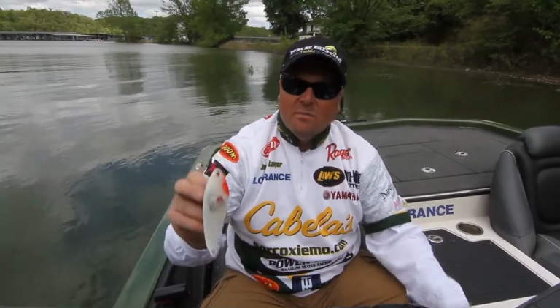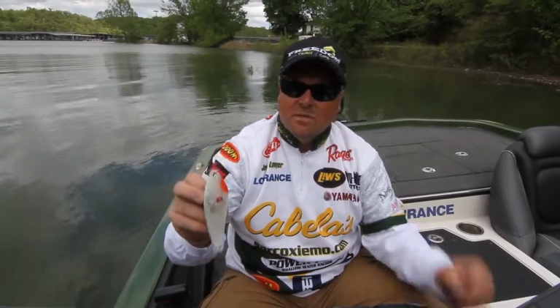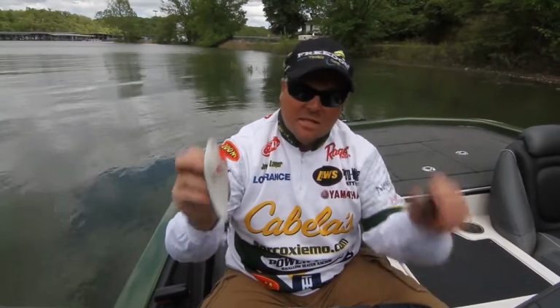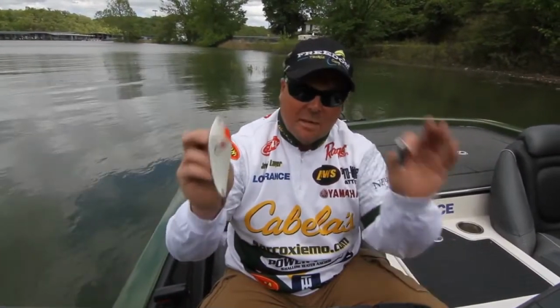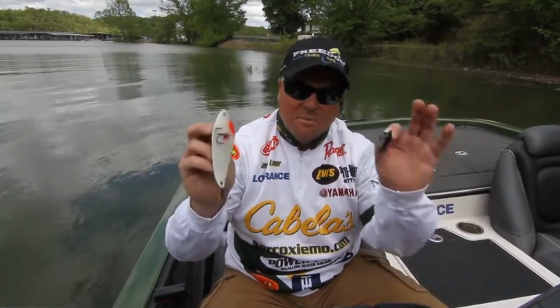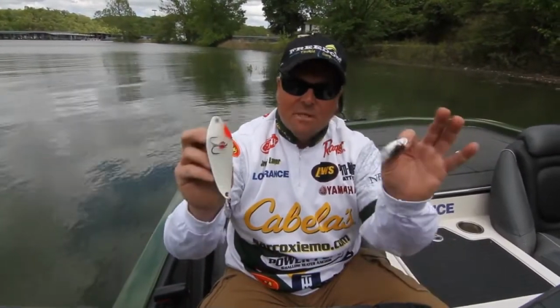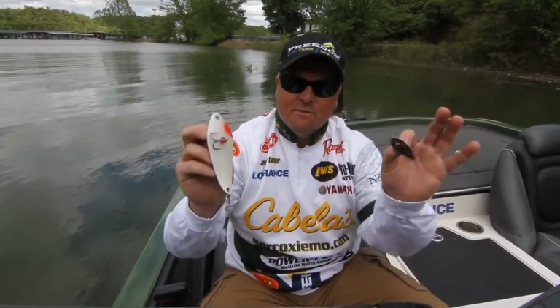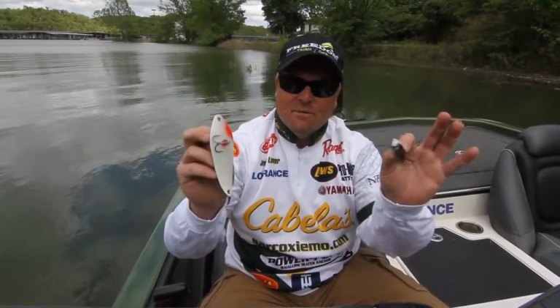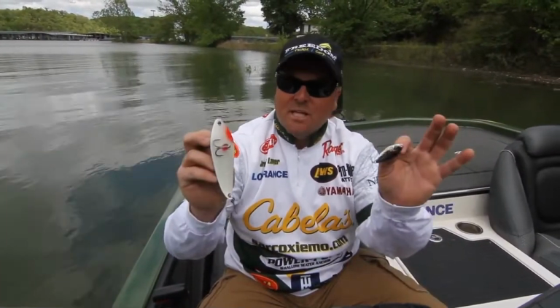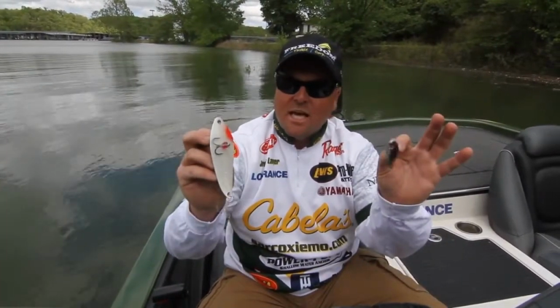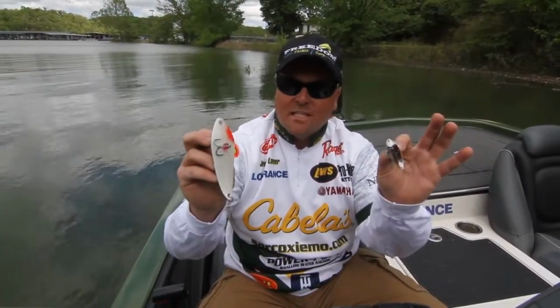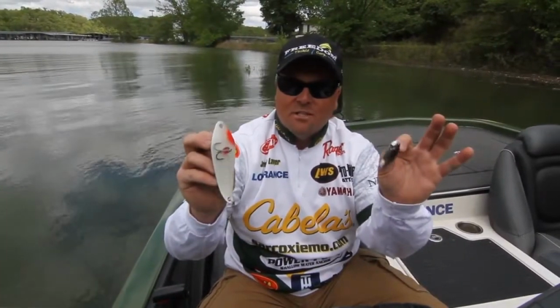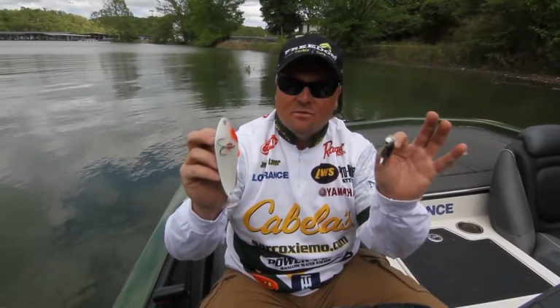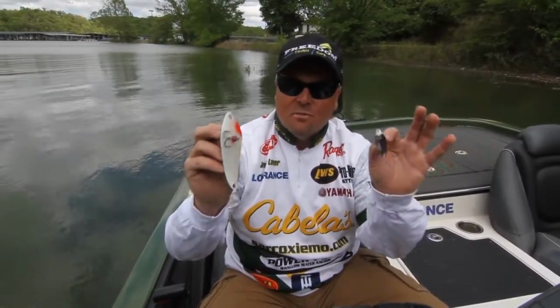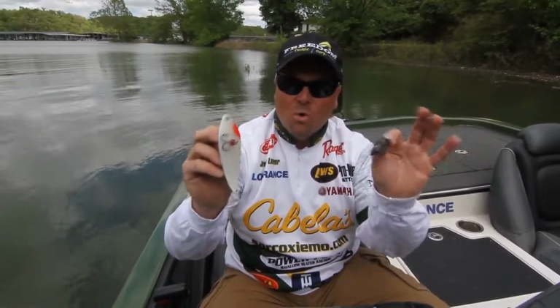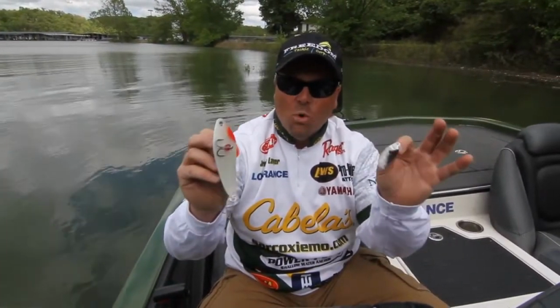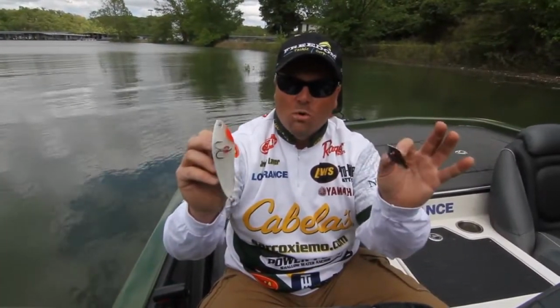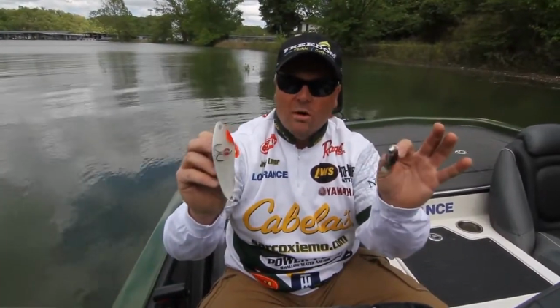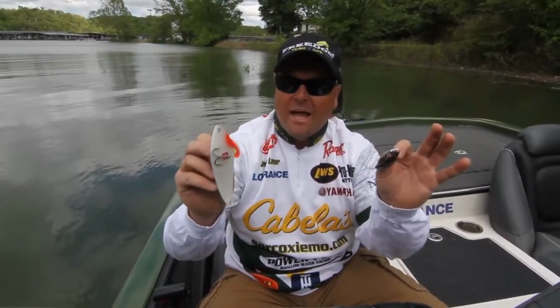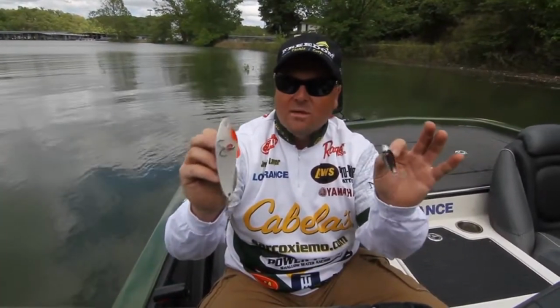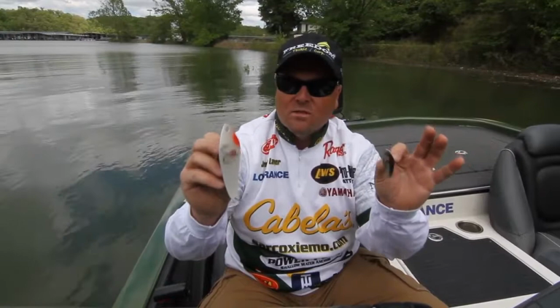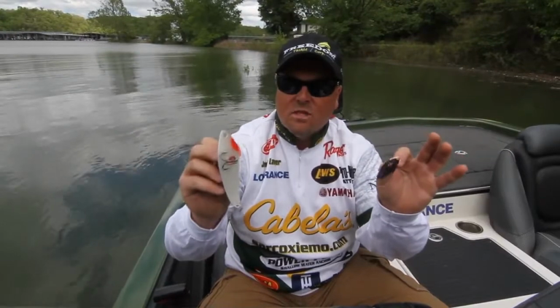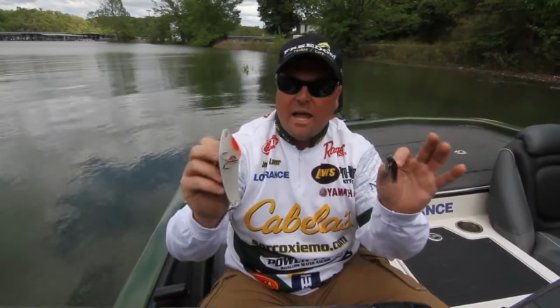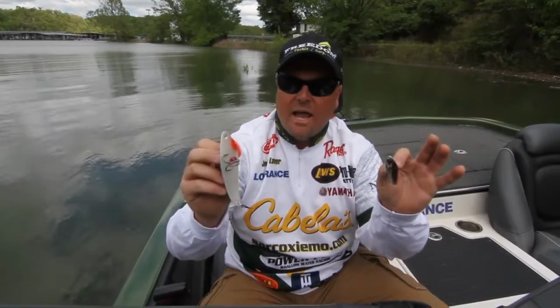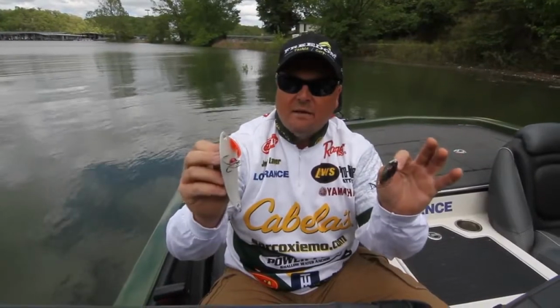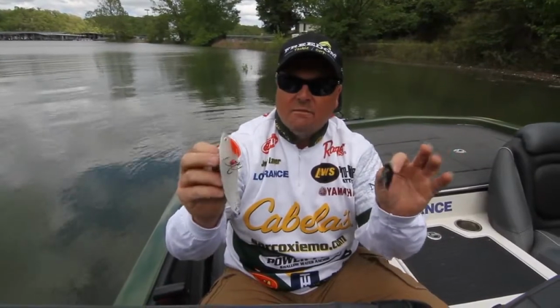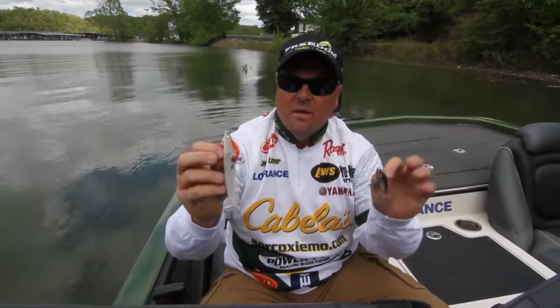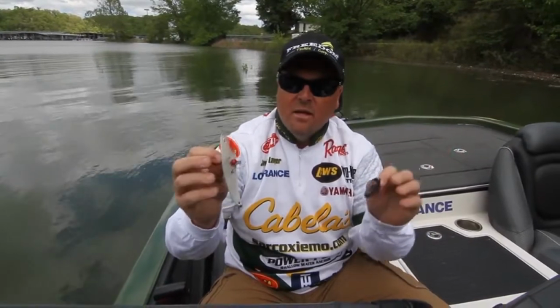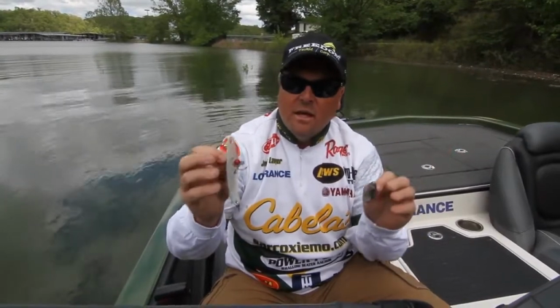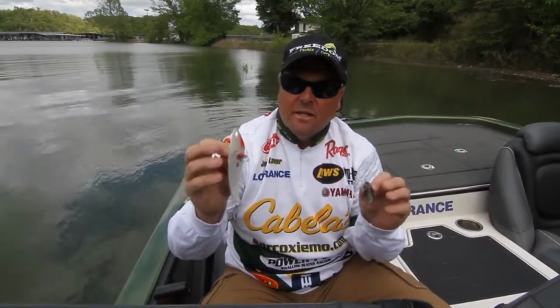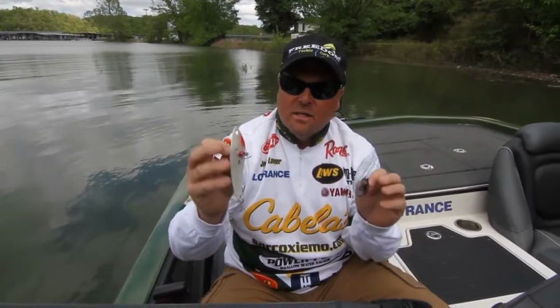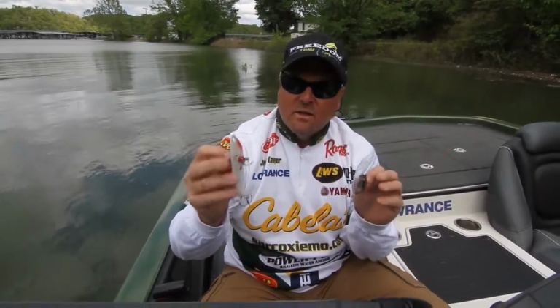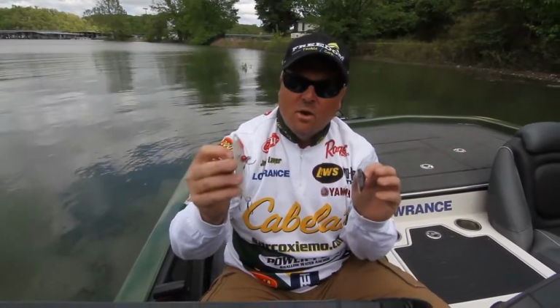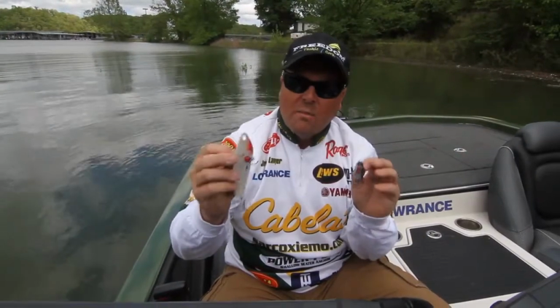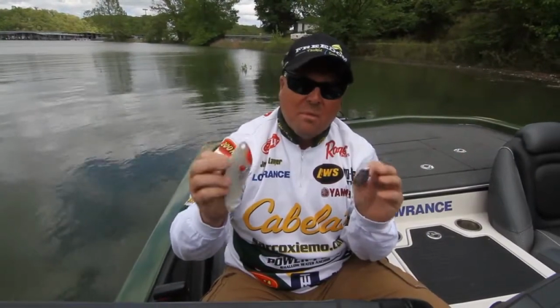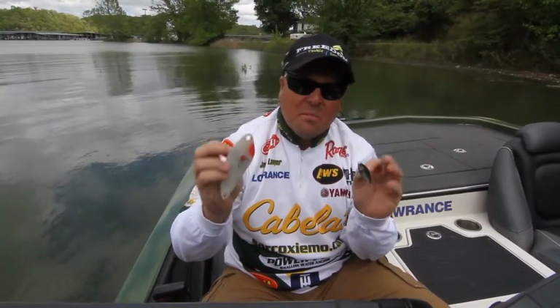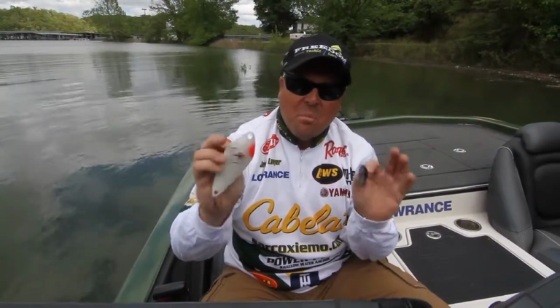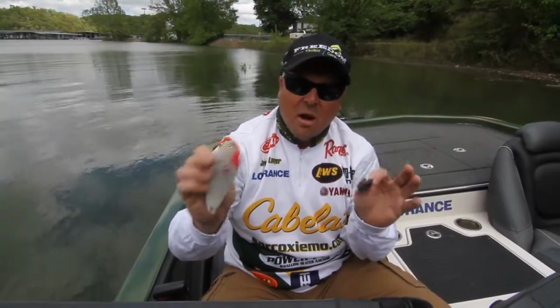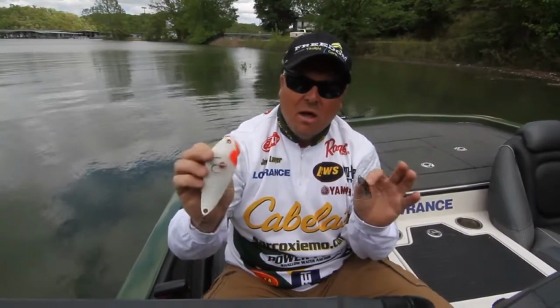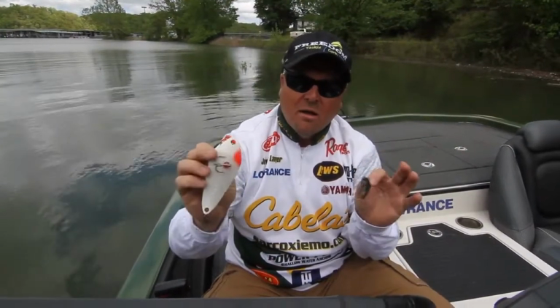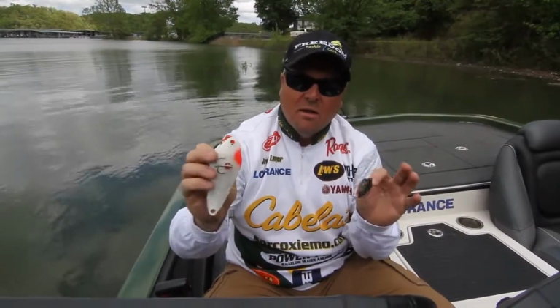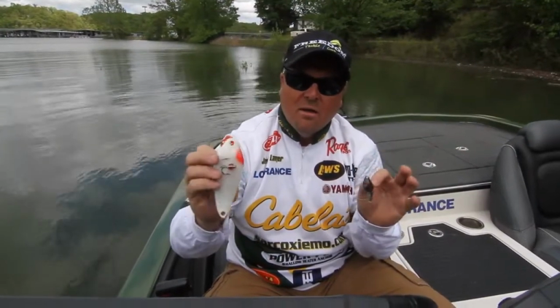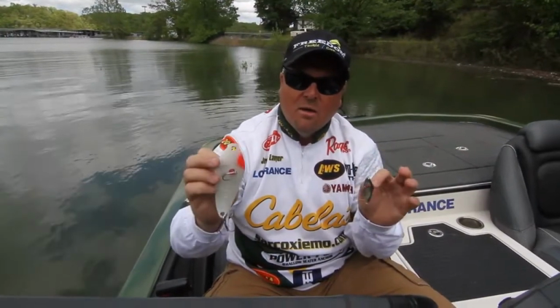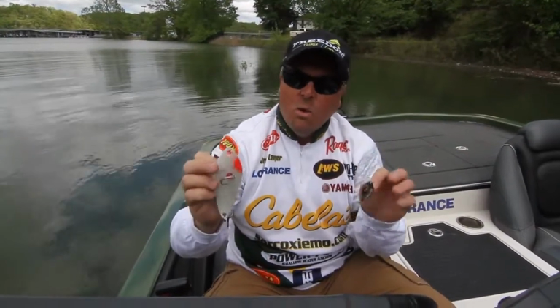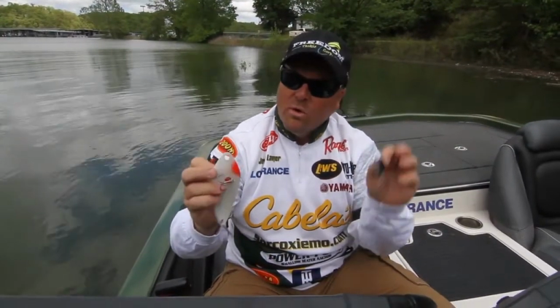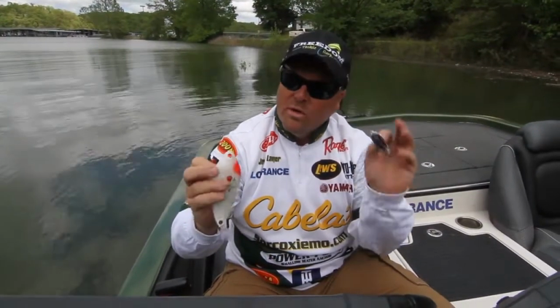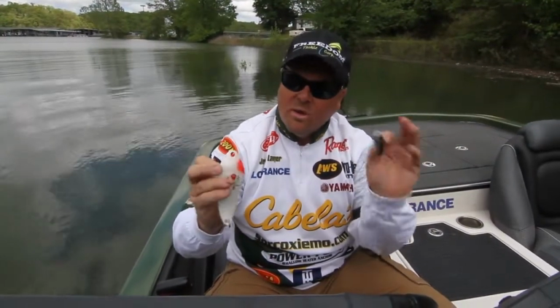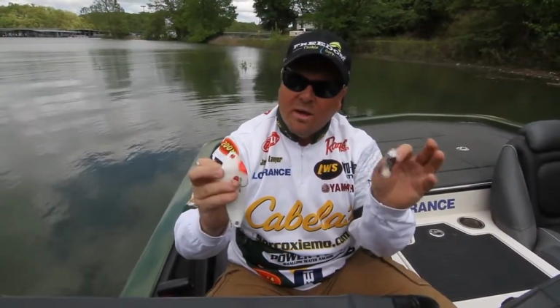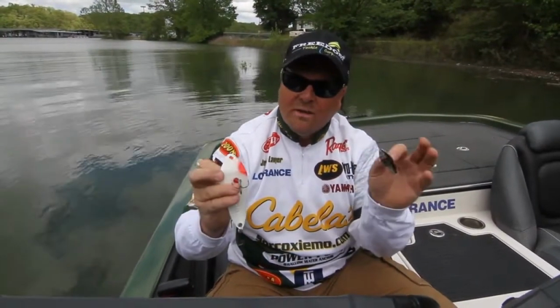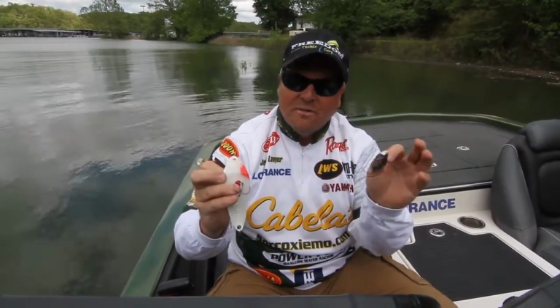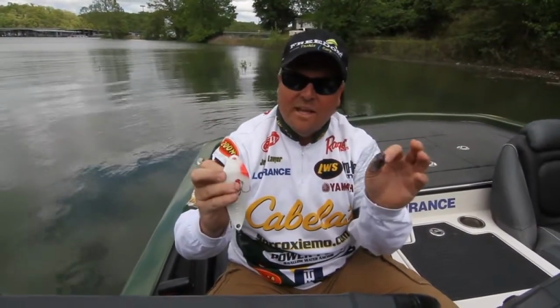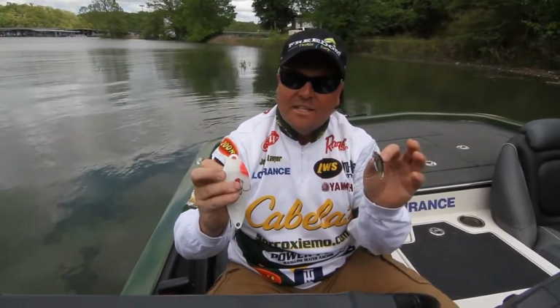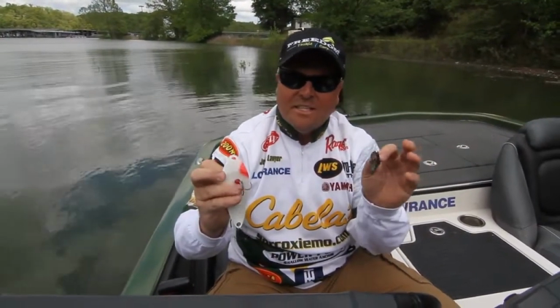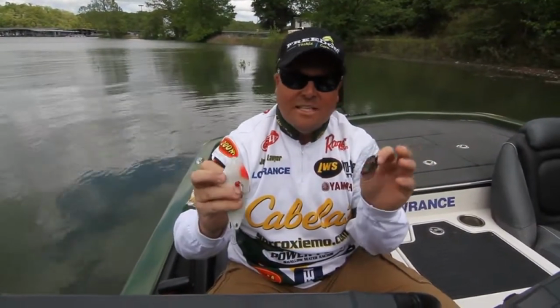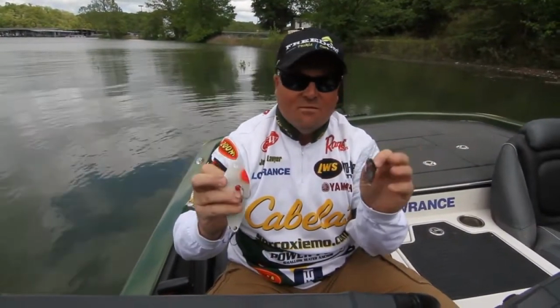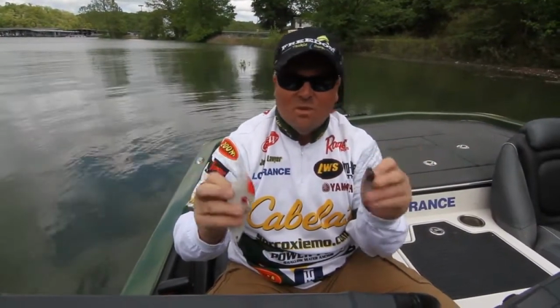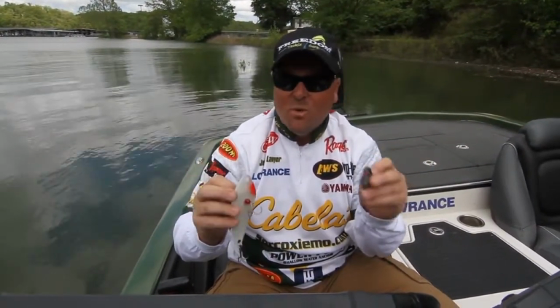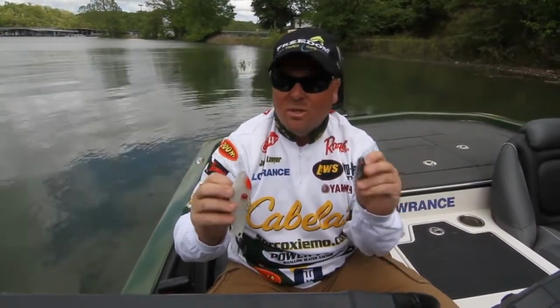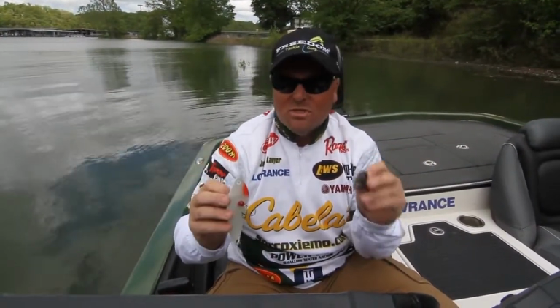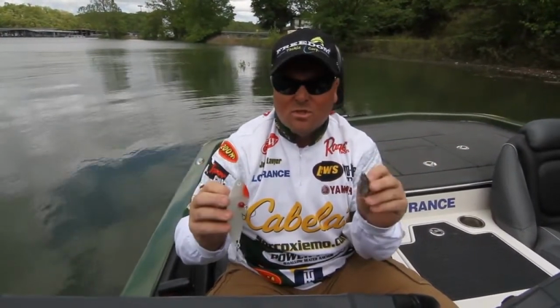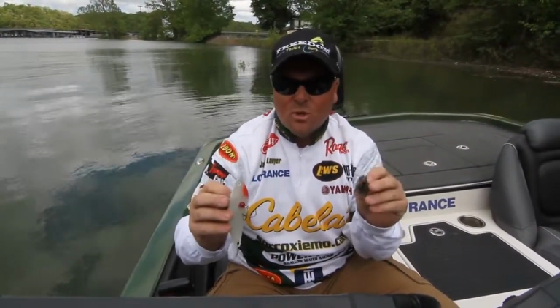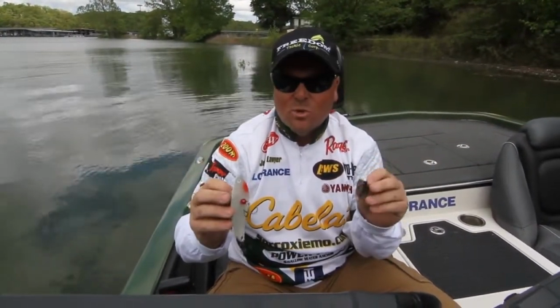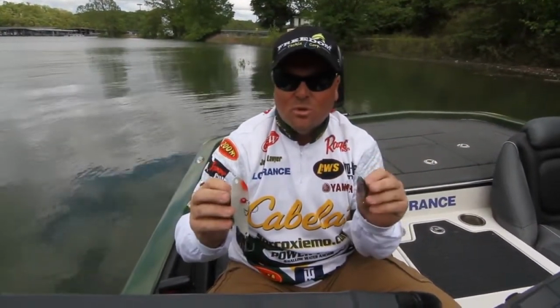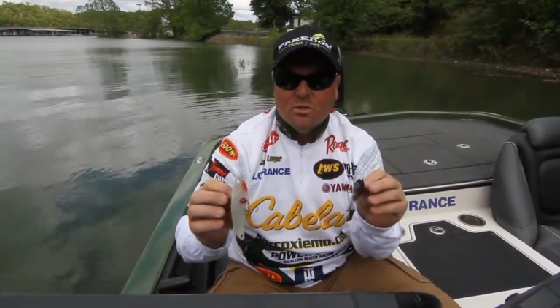It comes in a couple different sizes from quarter ounce to ounce and a half. It's a great big plug, or you can go down to finesse and throw it in schoolers.